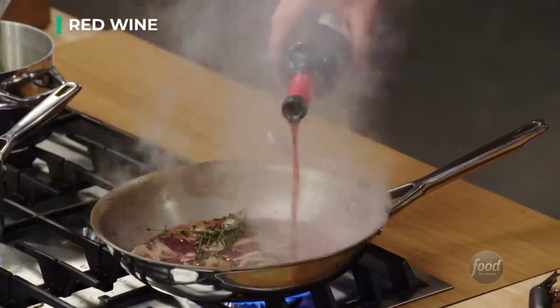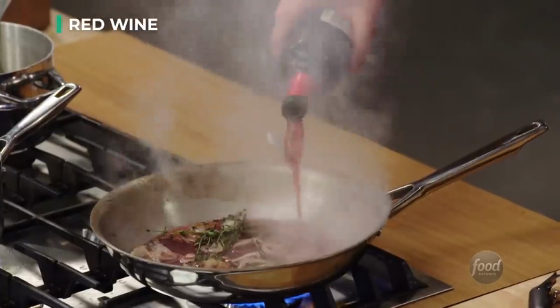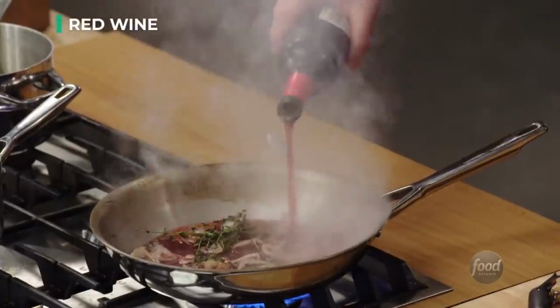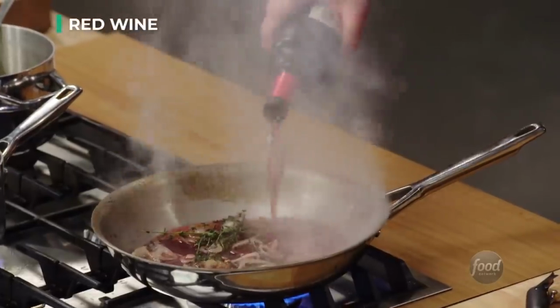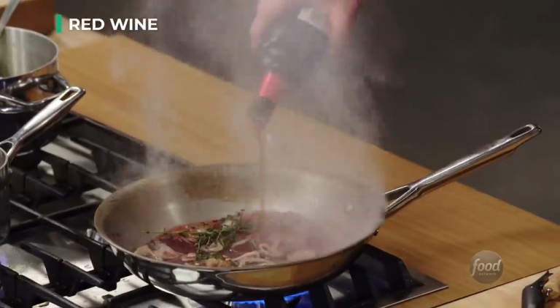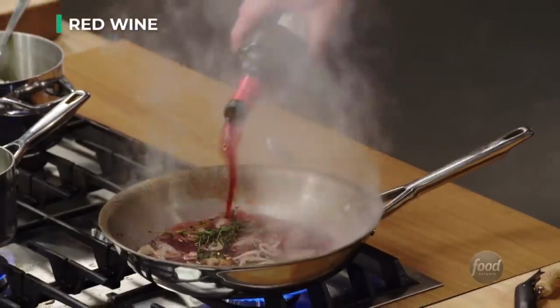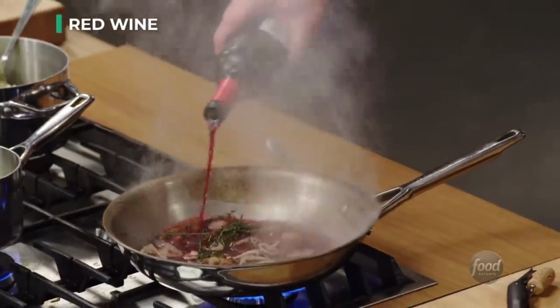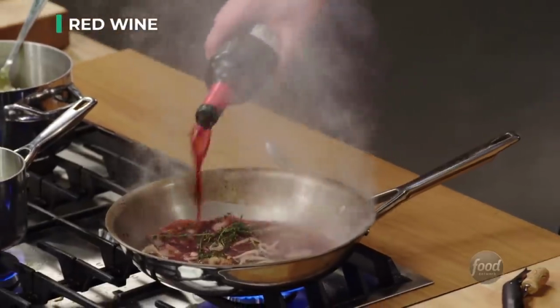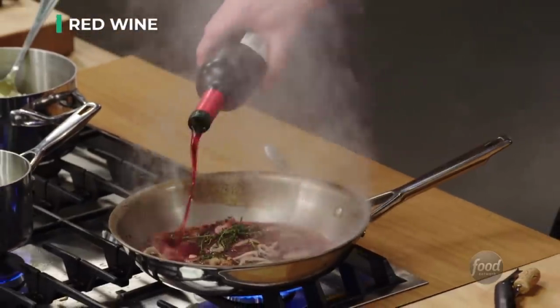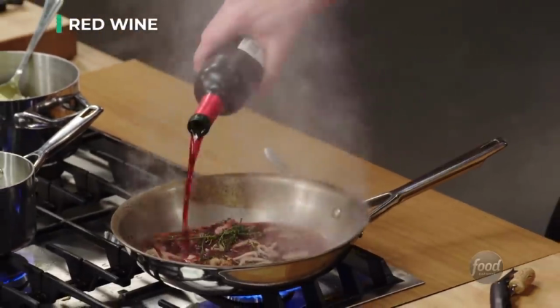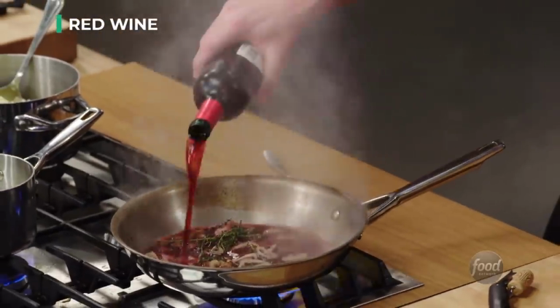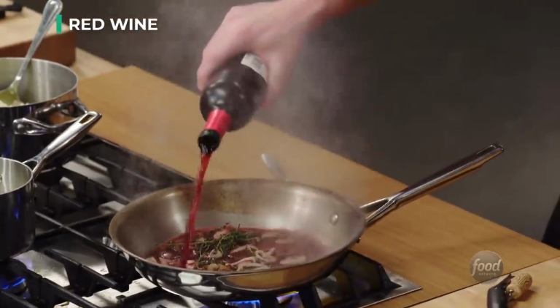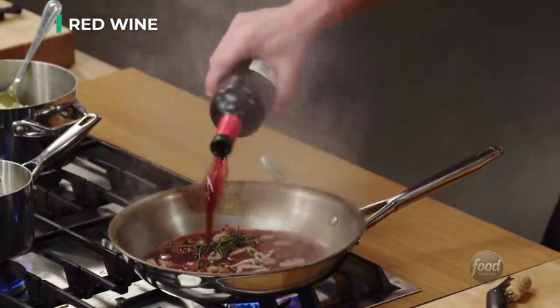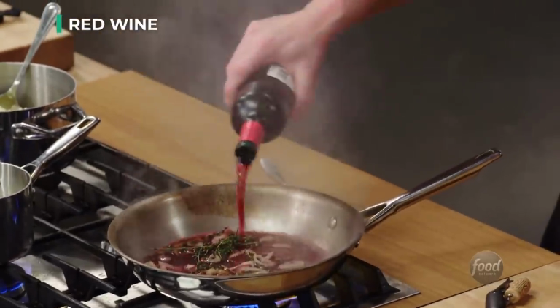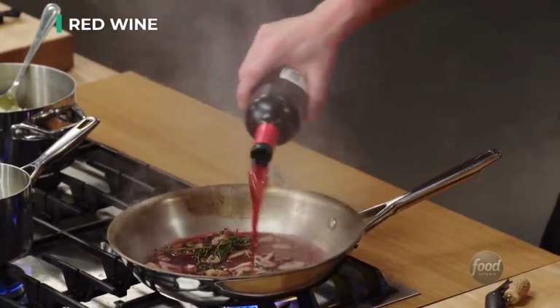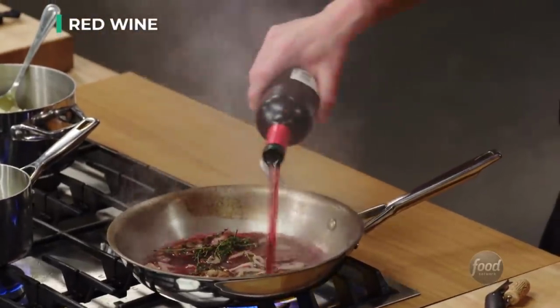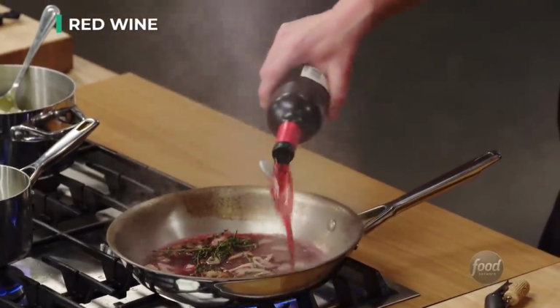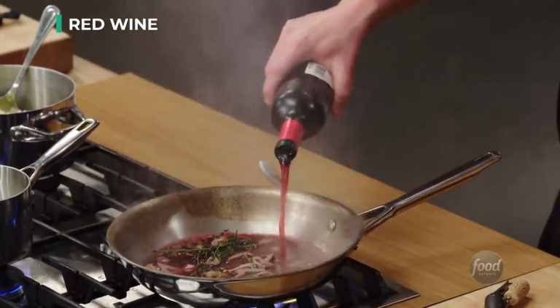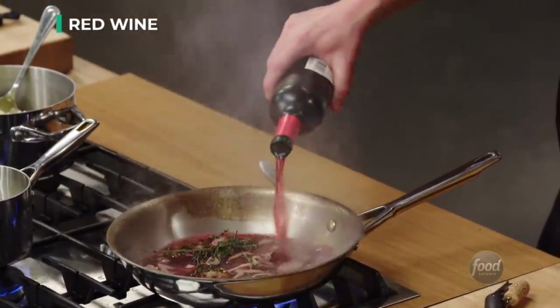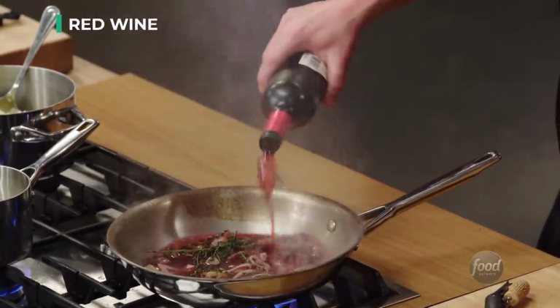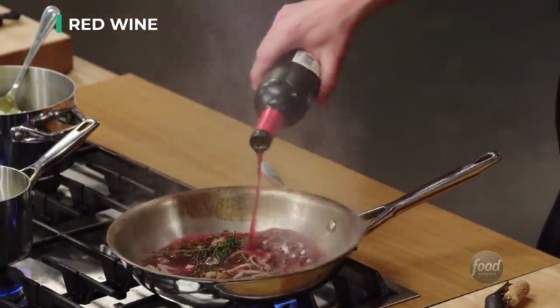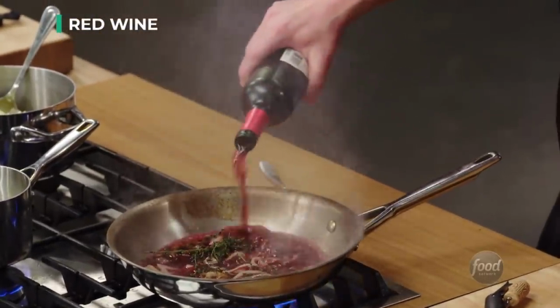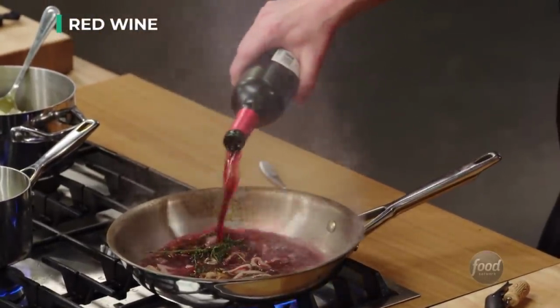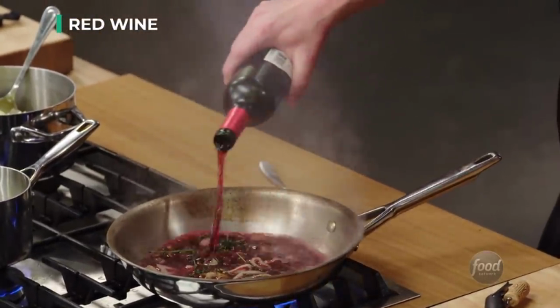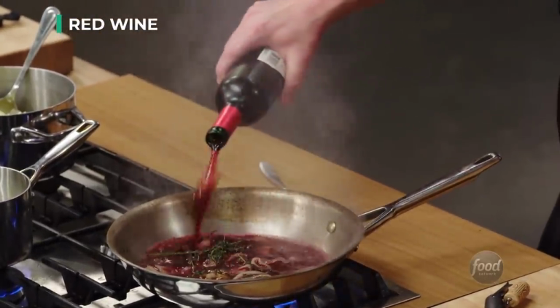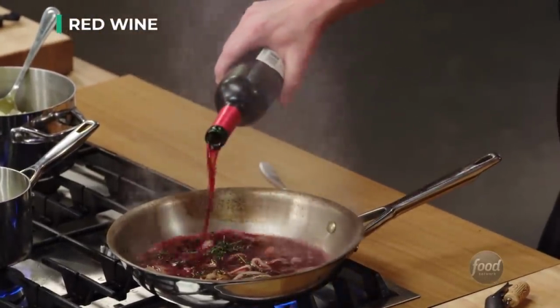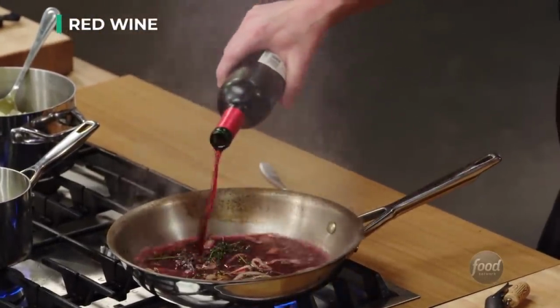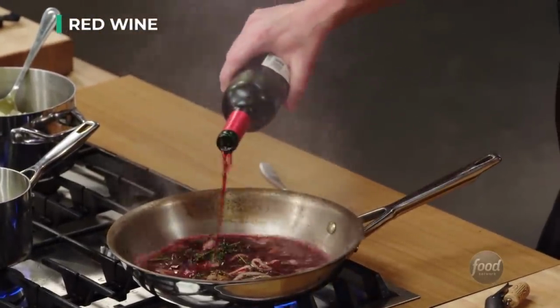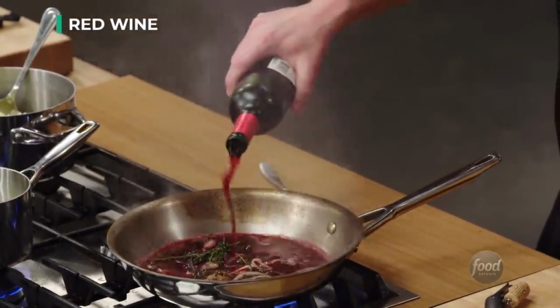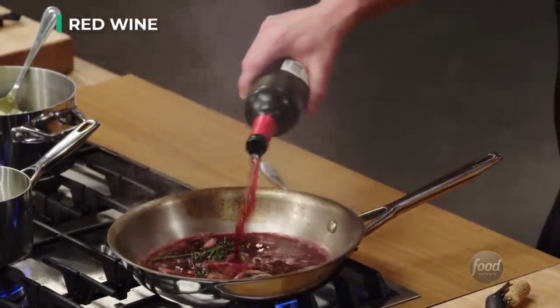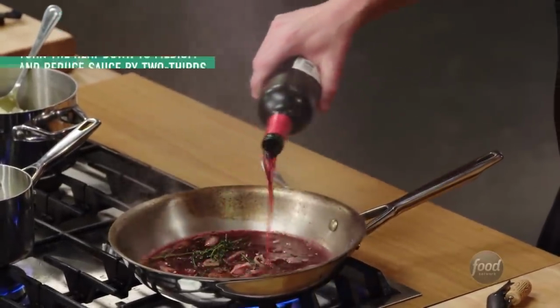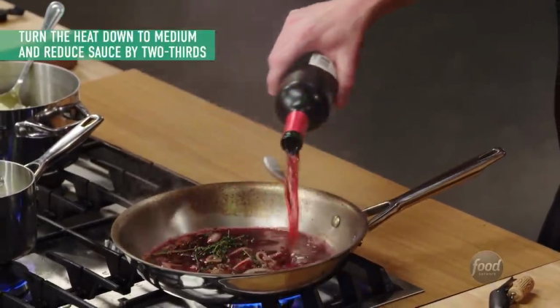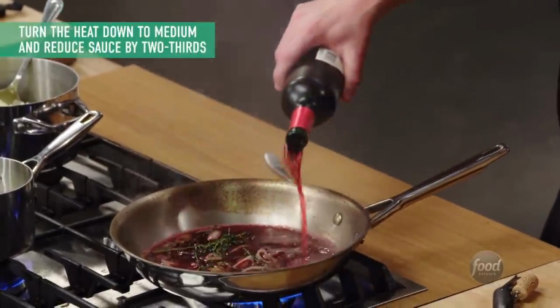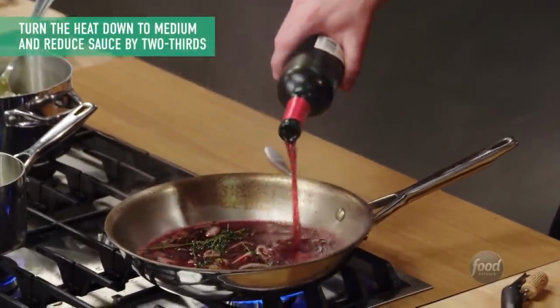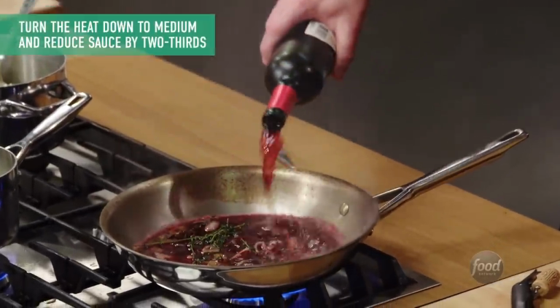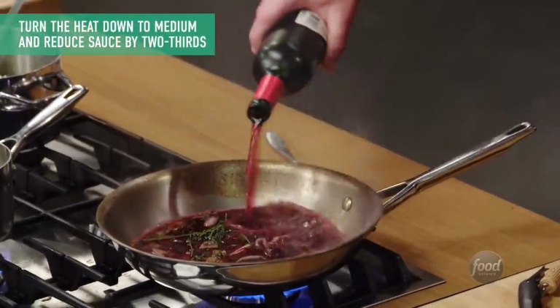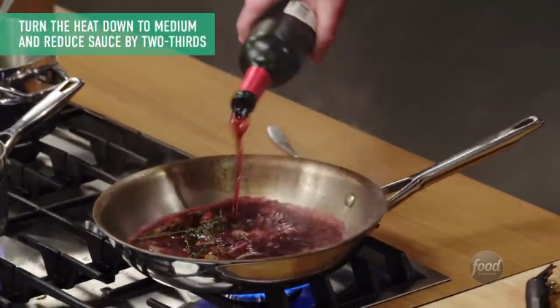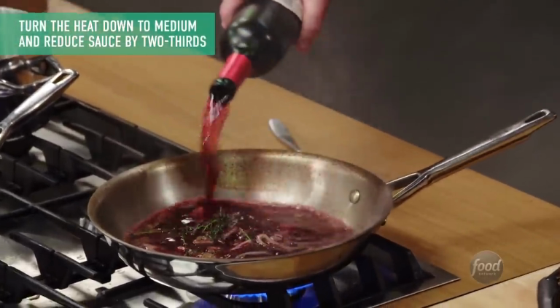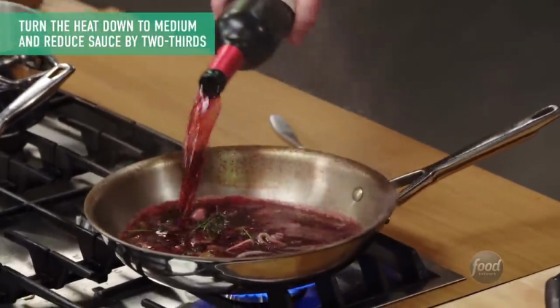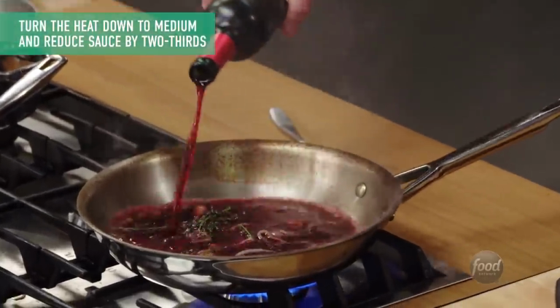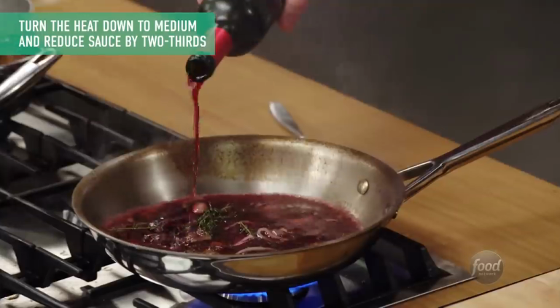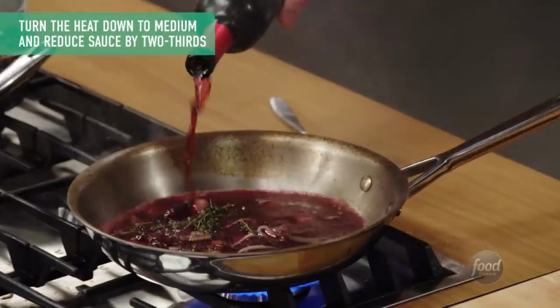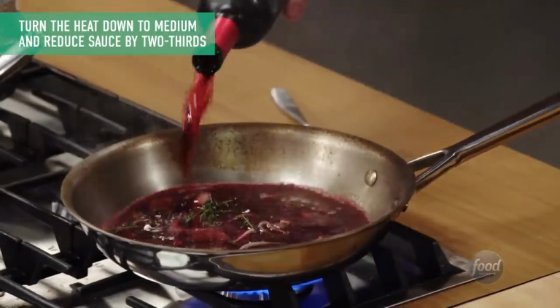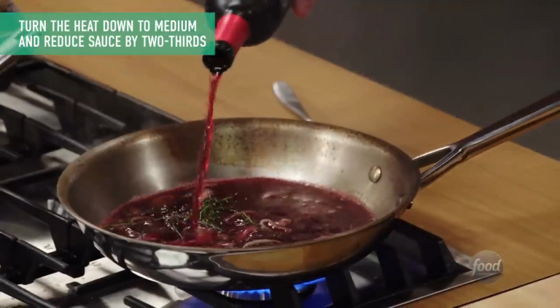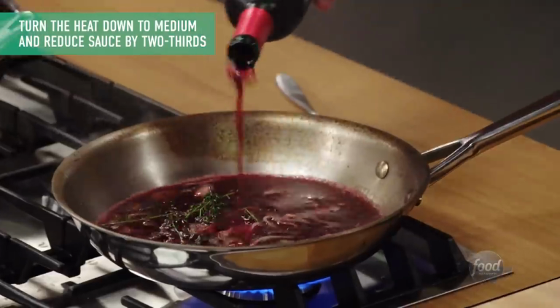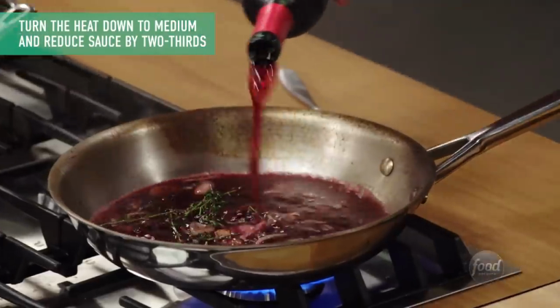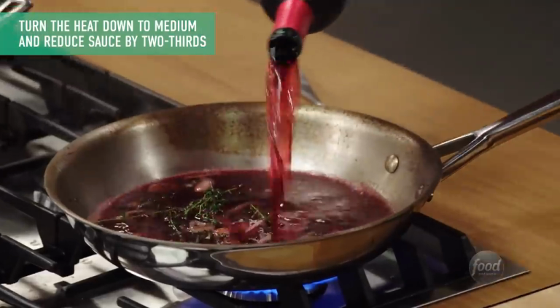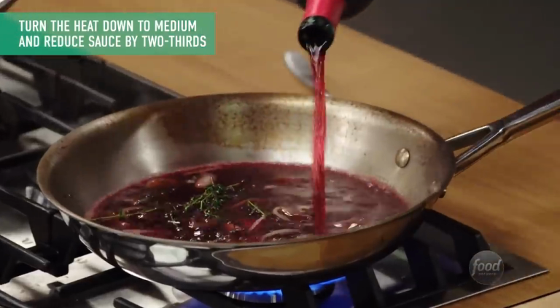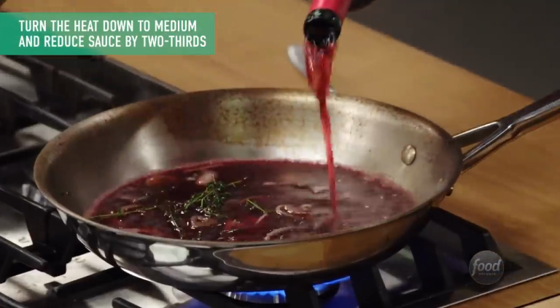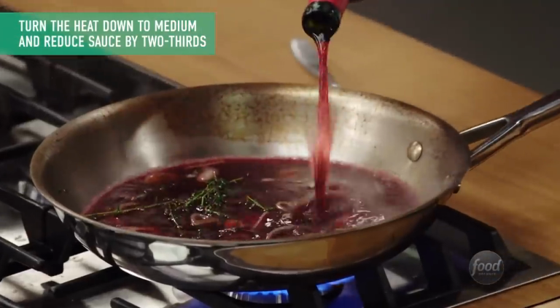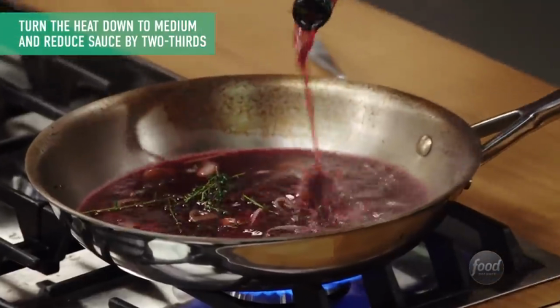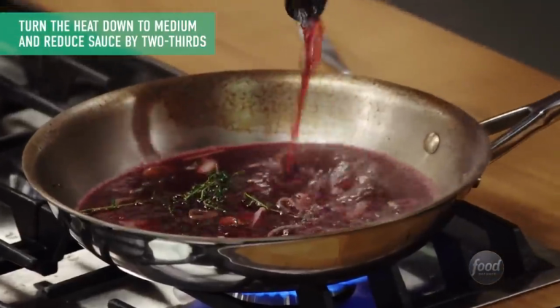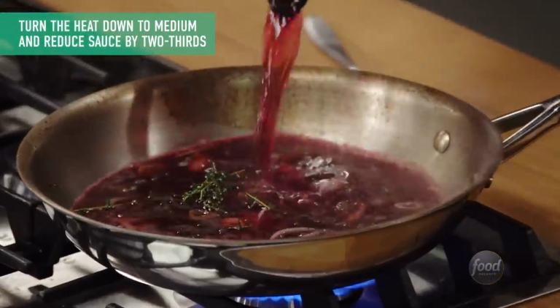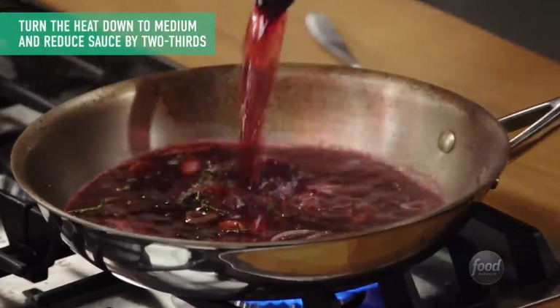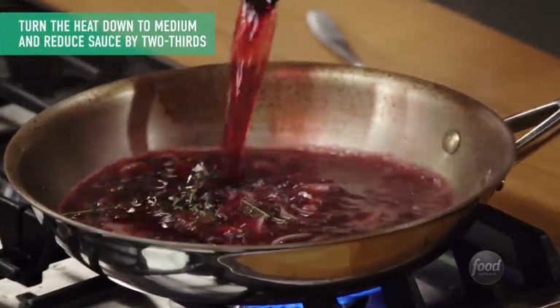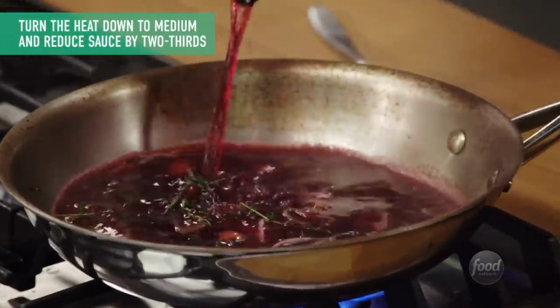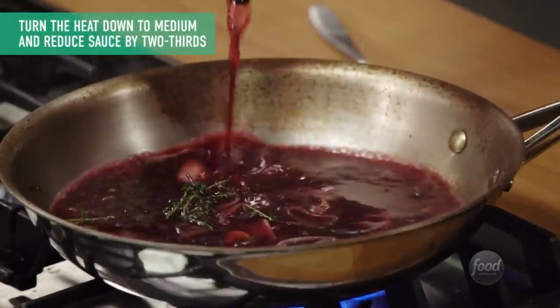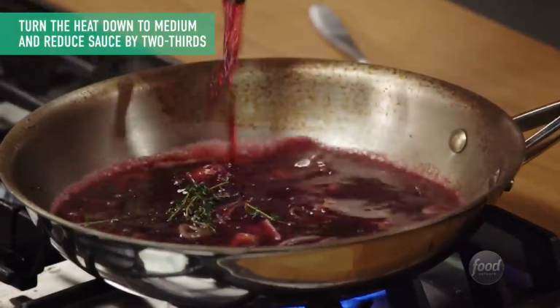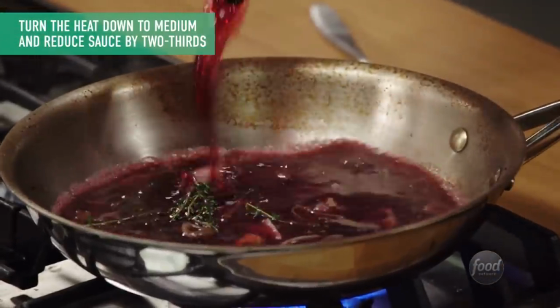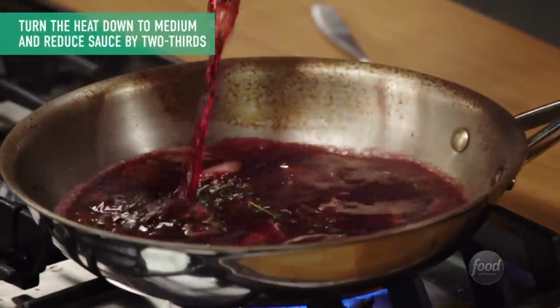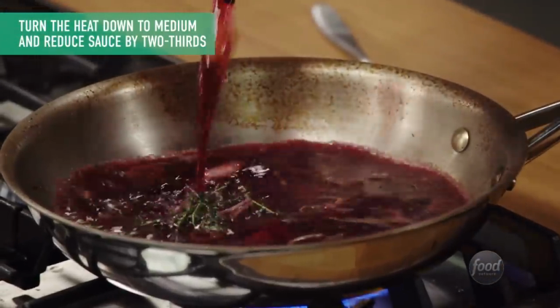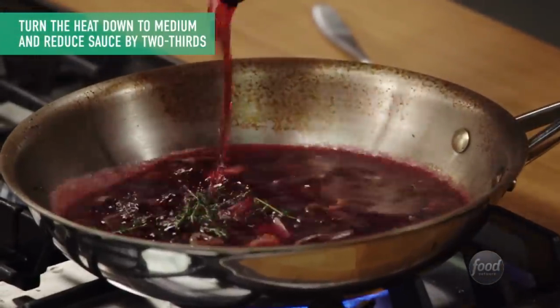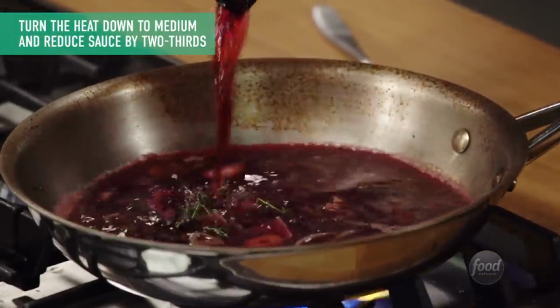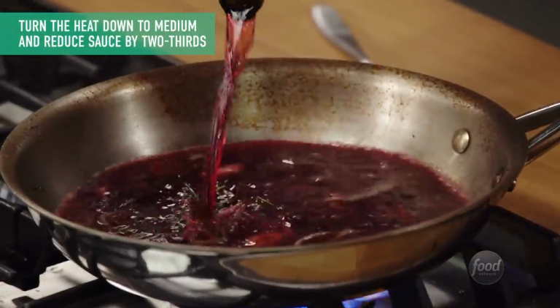We're going to hit this with some red wine. That smells delicious. We're going to let that start to reduce.